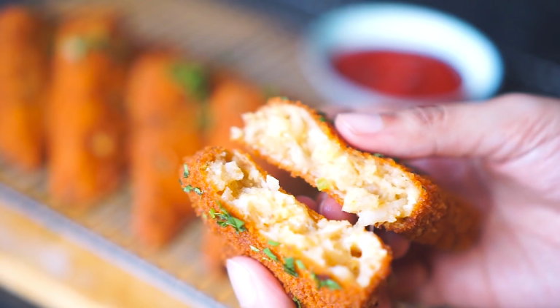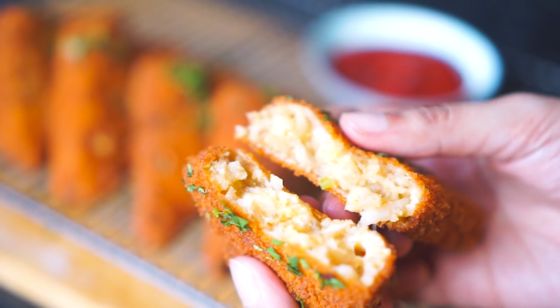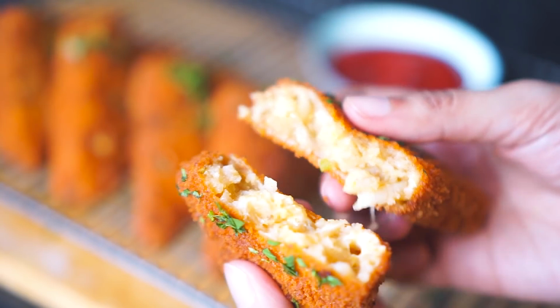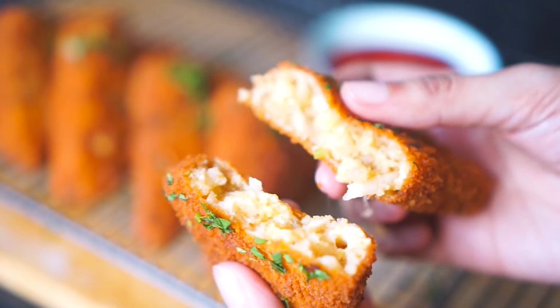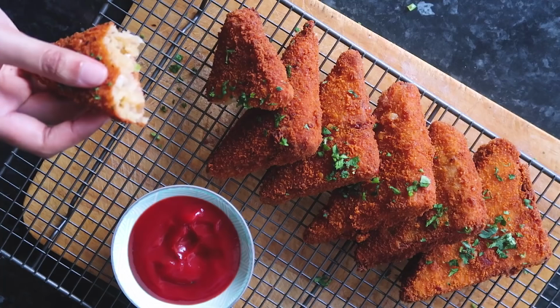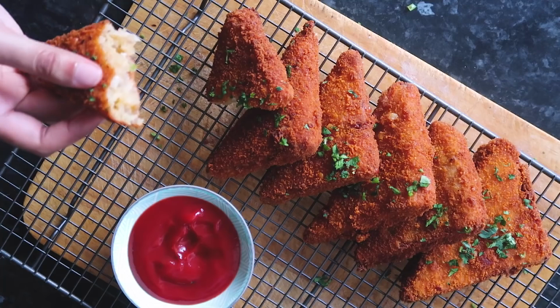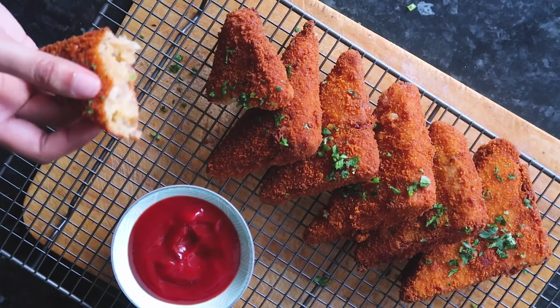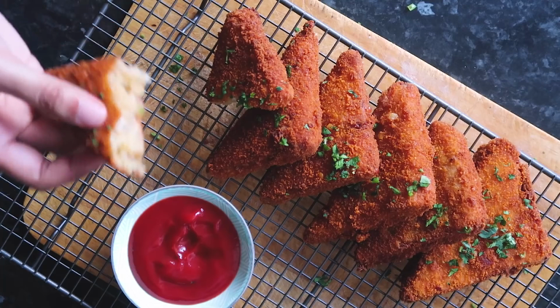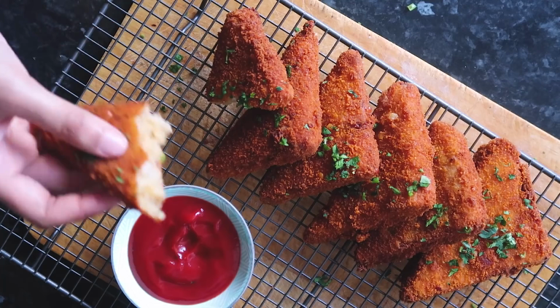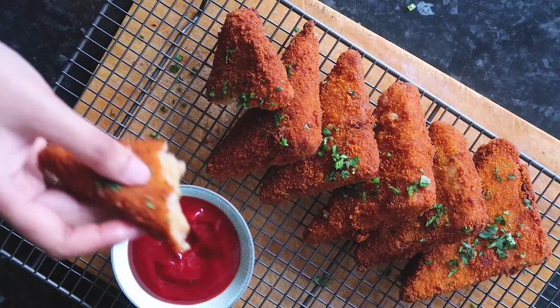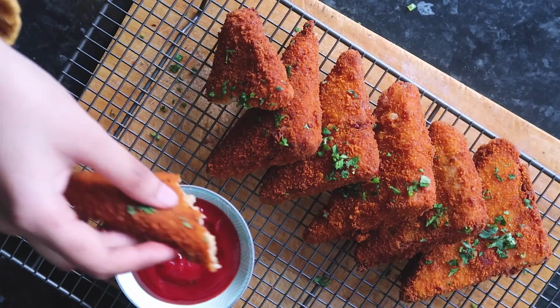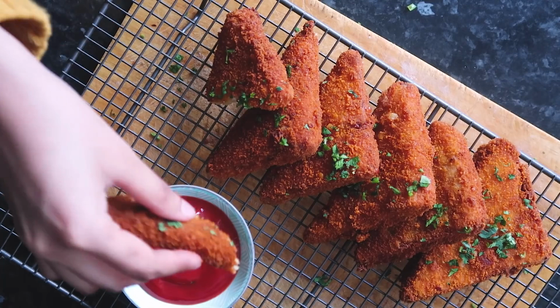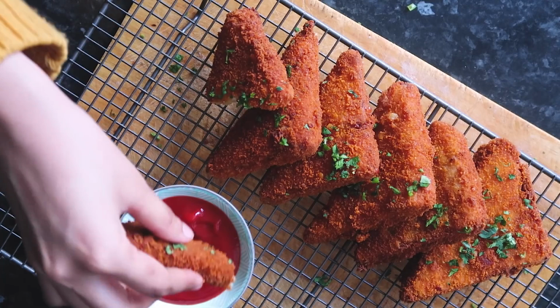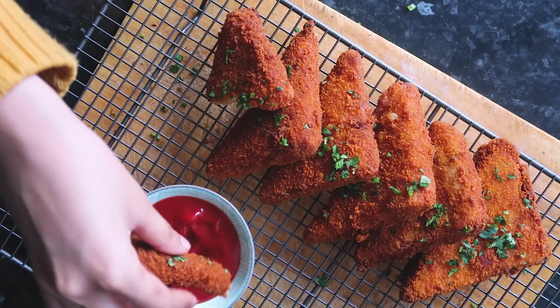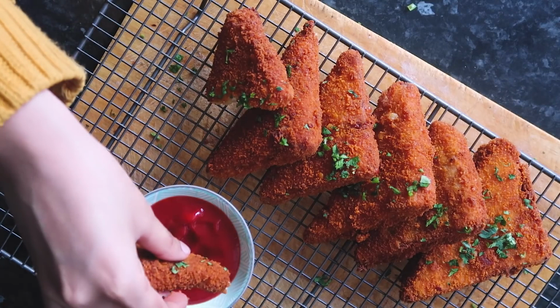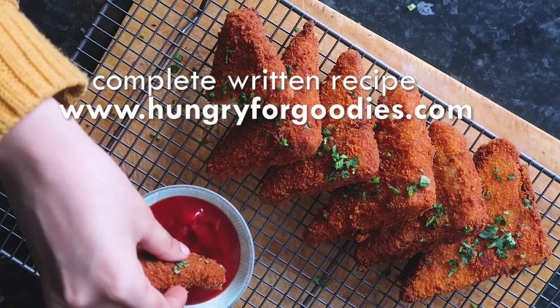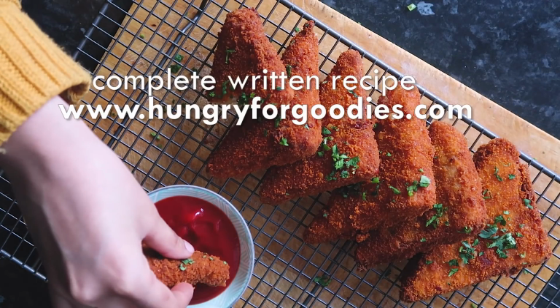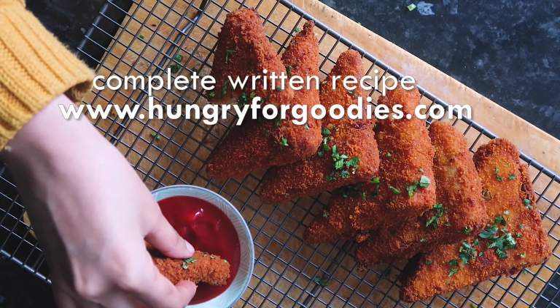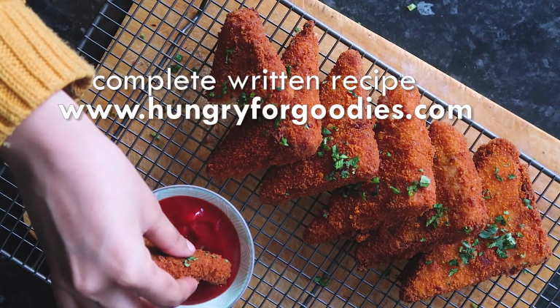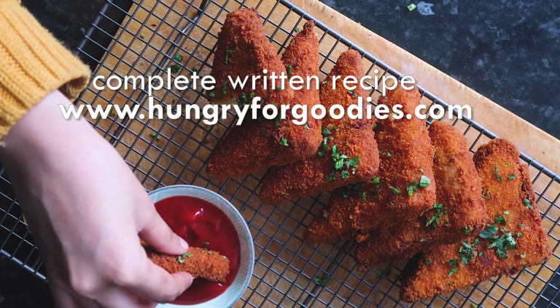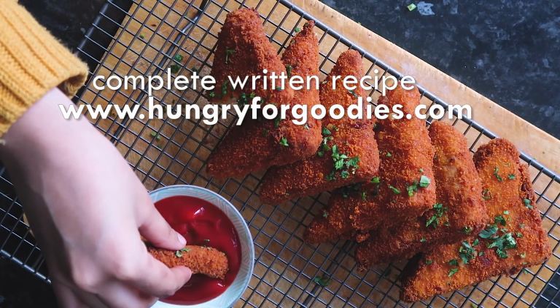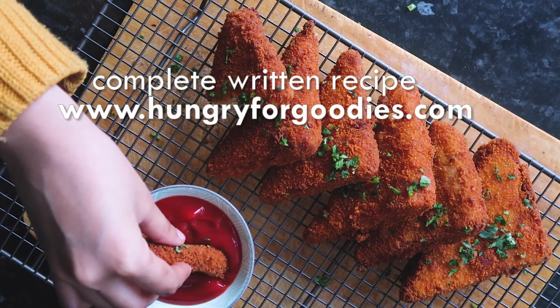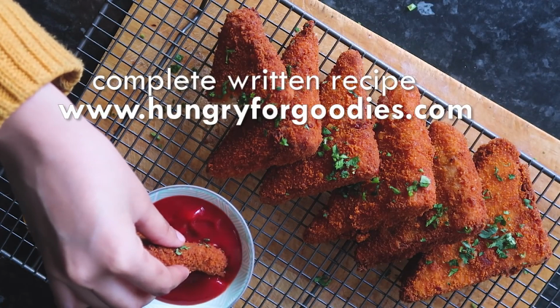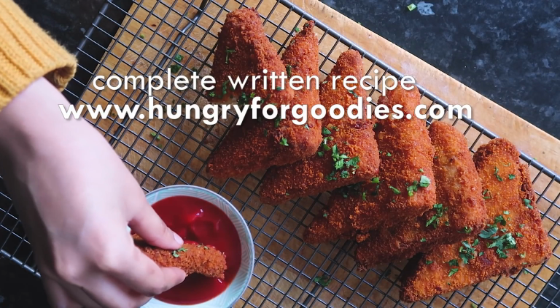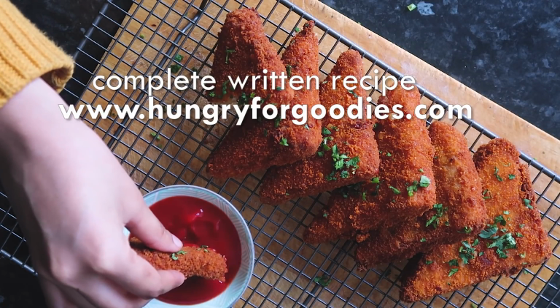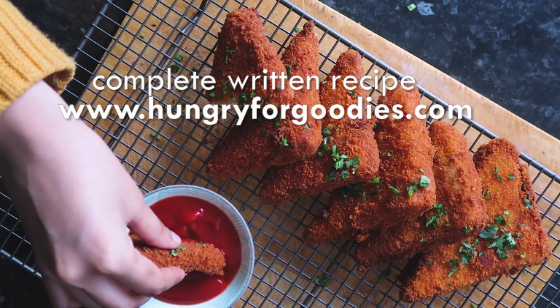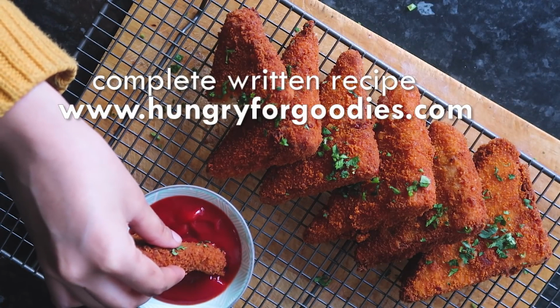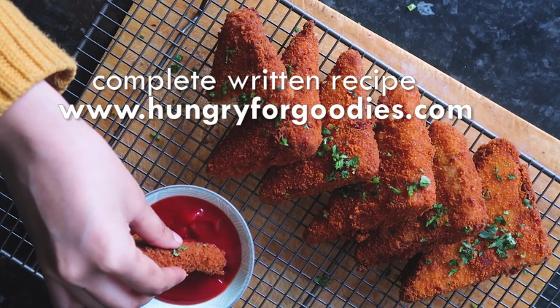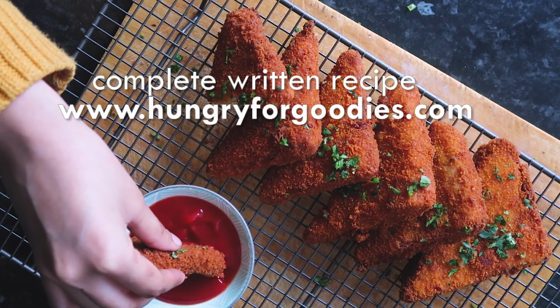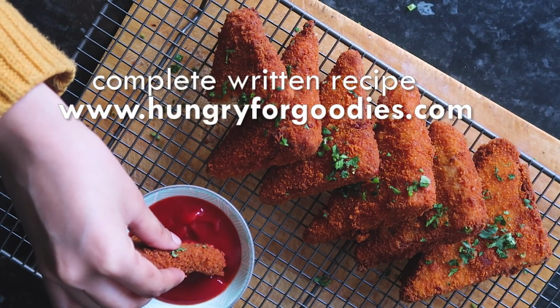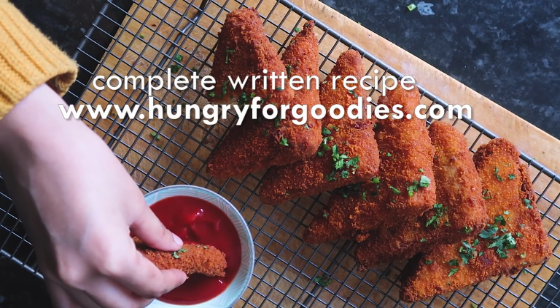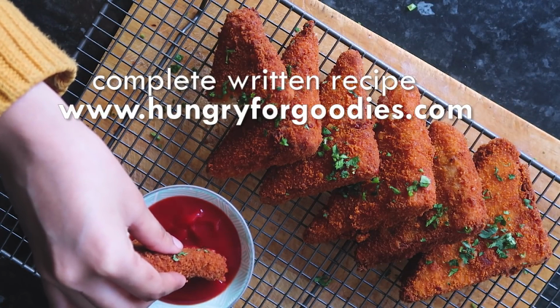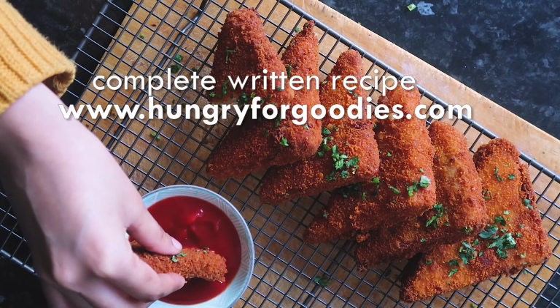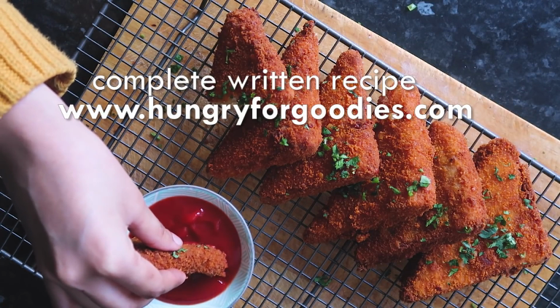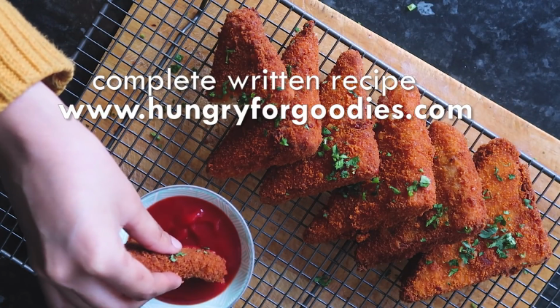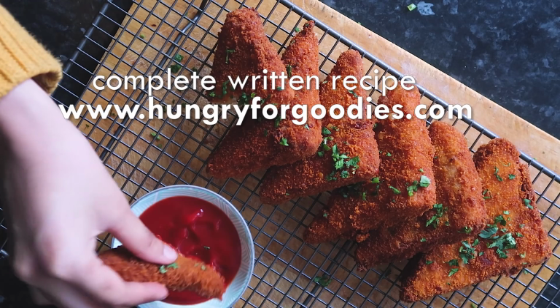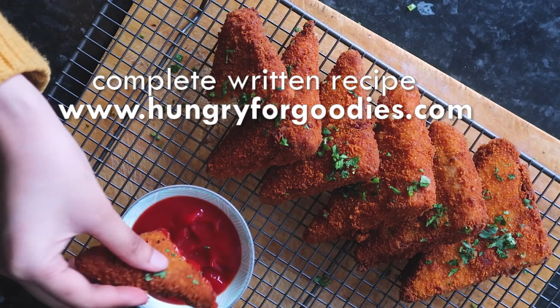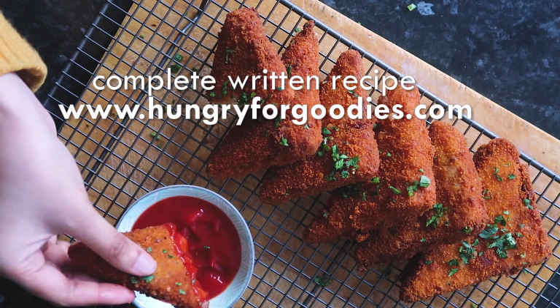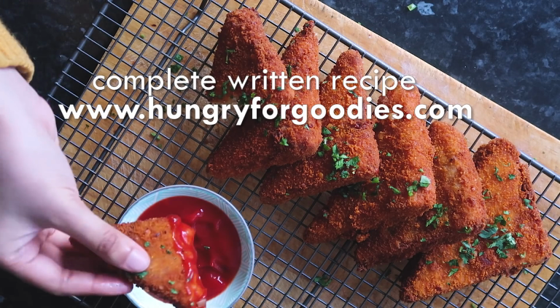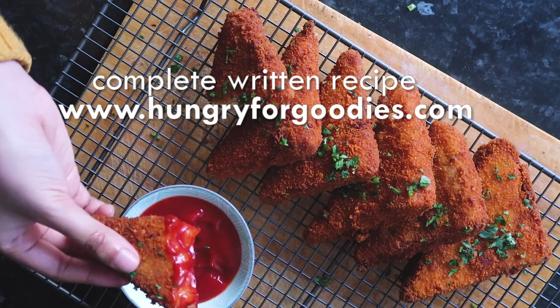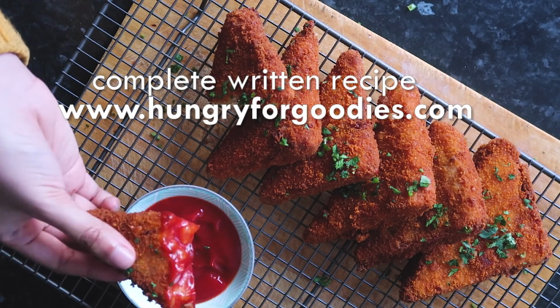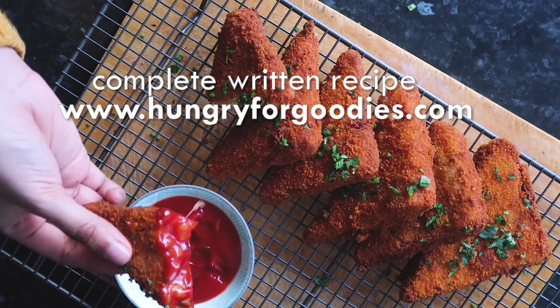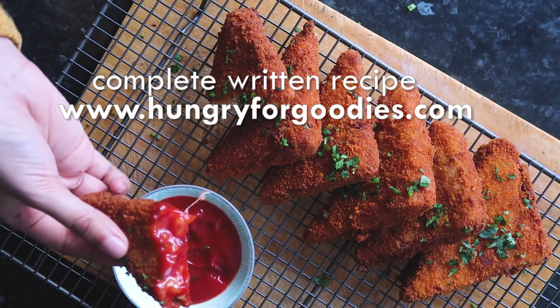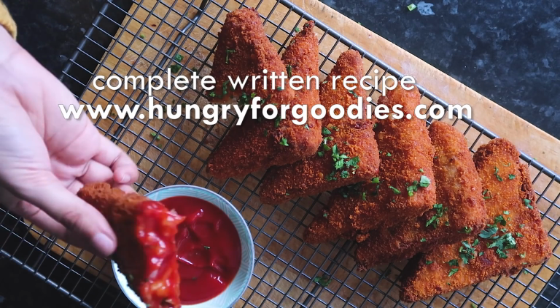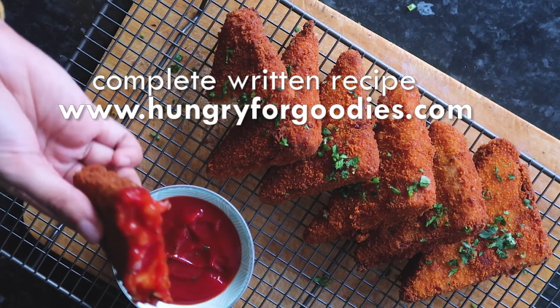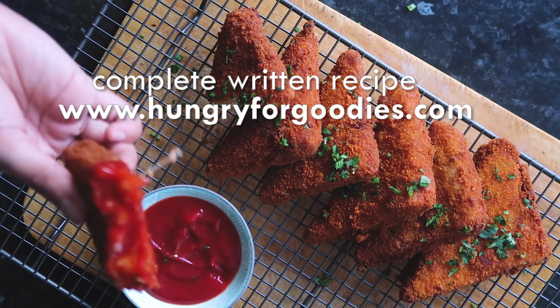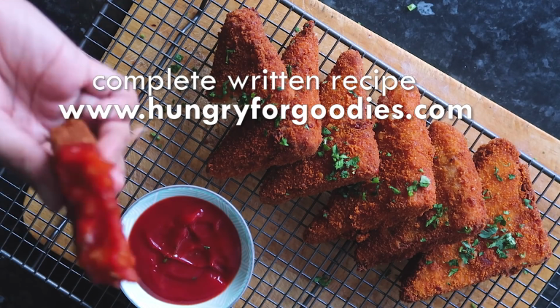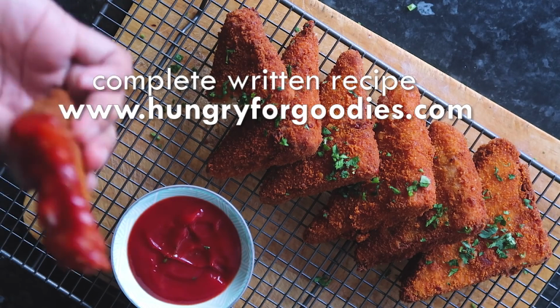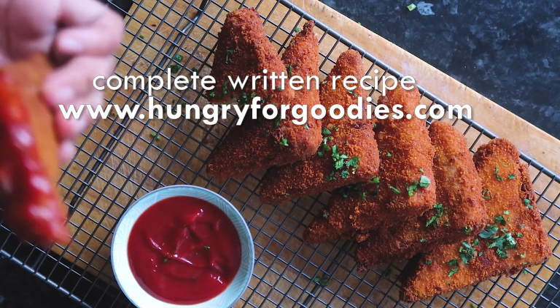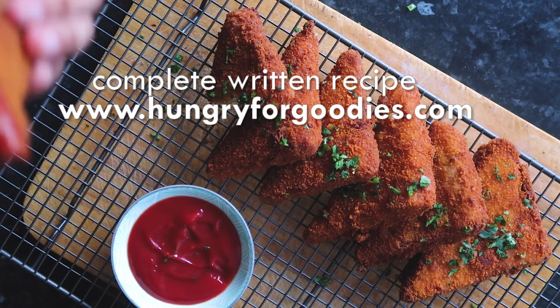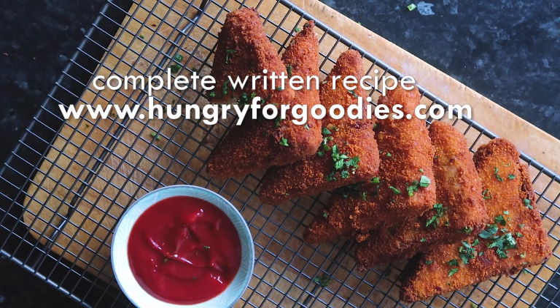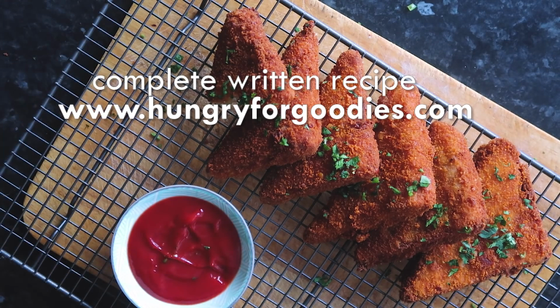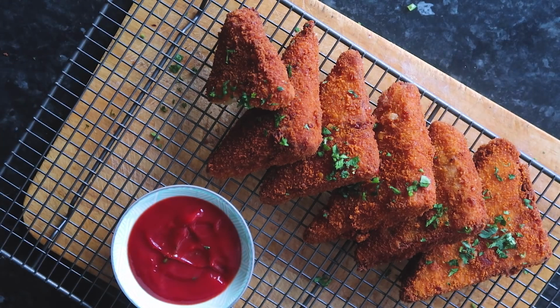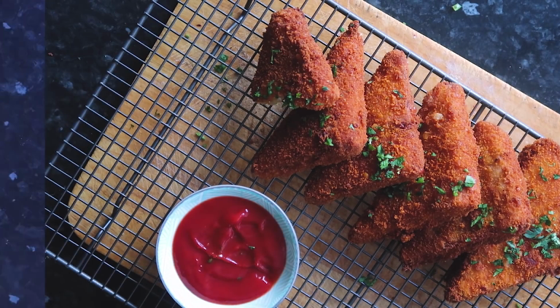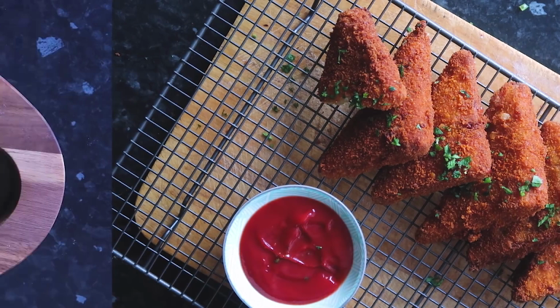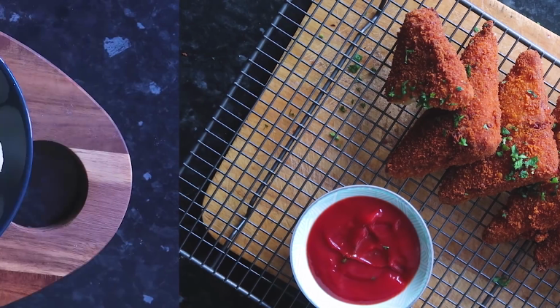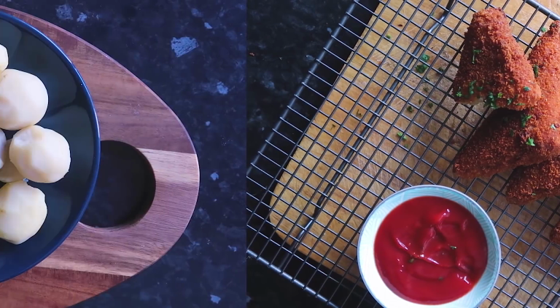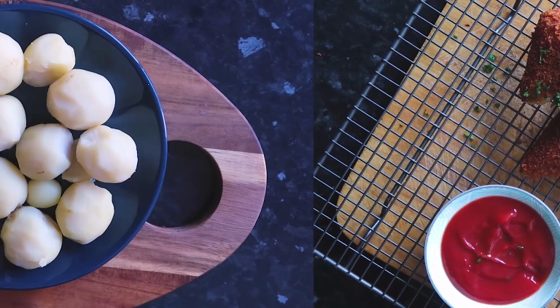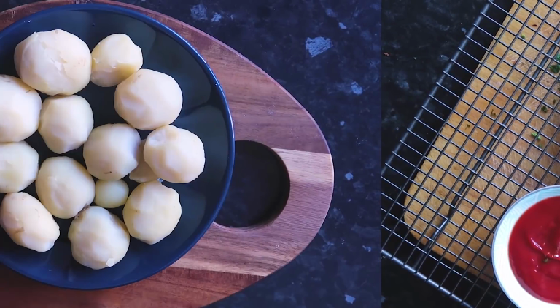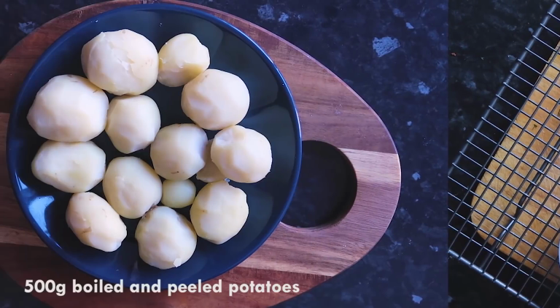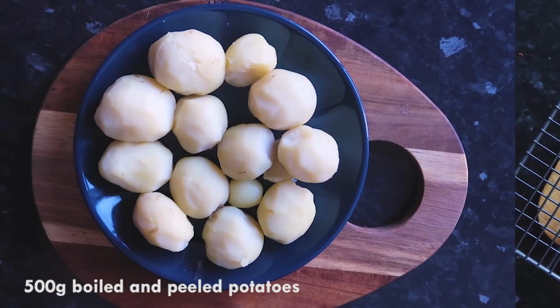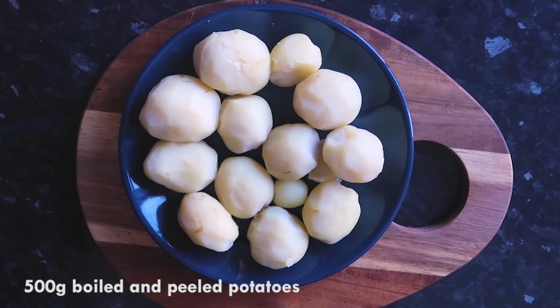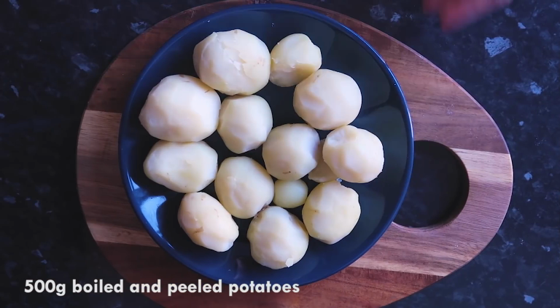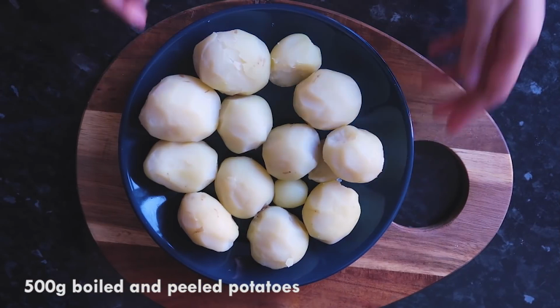As always, the completed recipe can be found on my blog hungryforgoodies.com. So let's jump to the recipe.